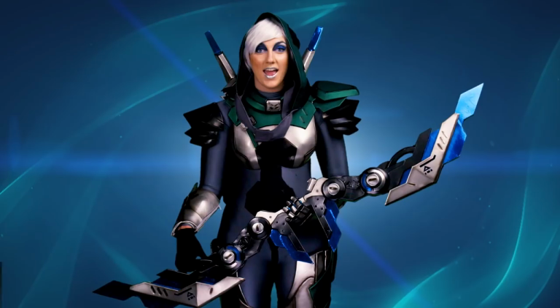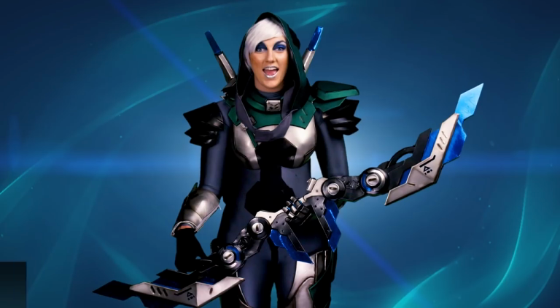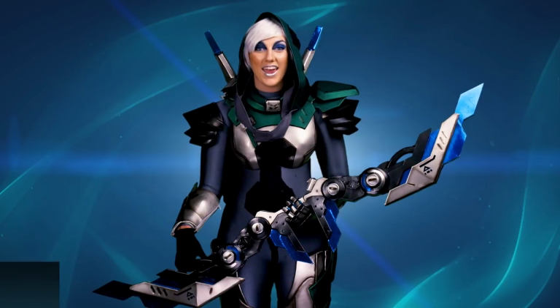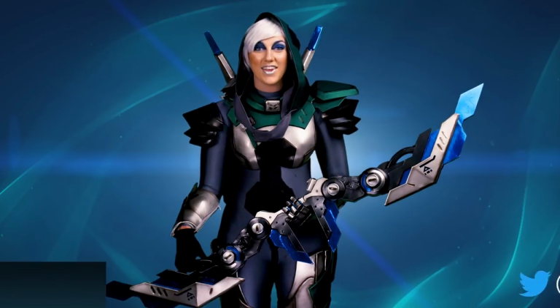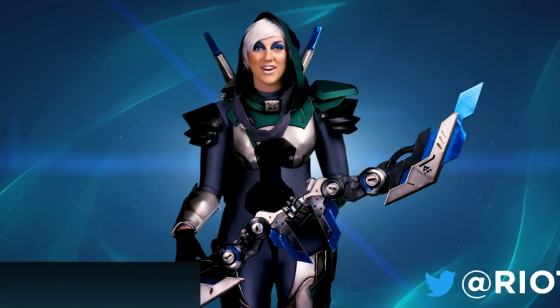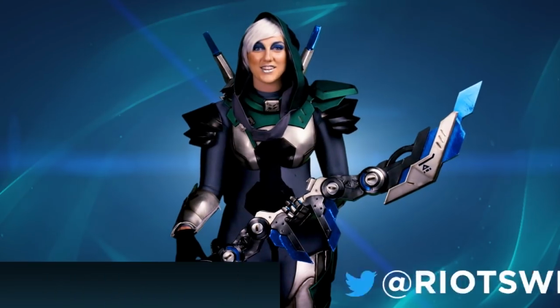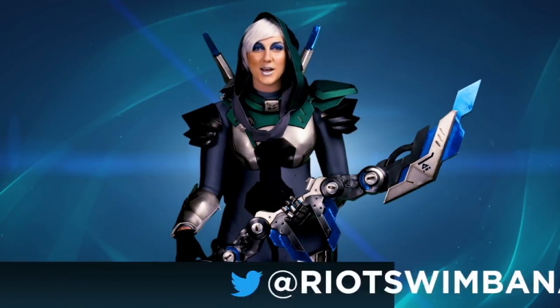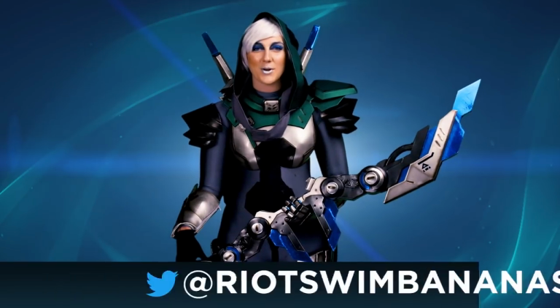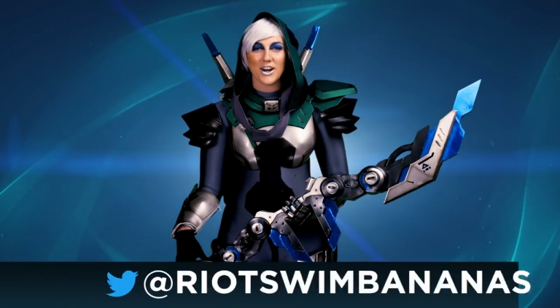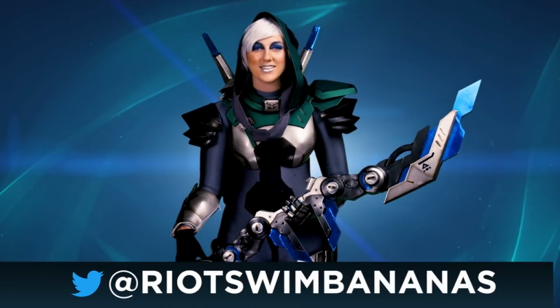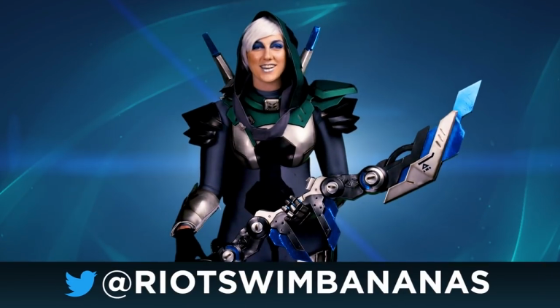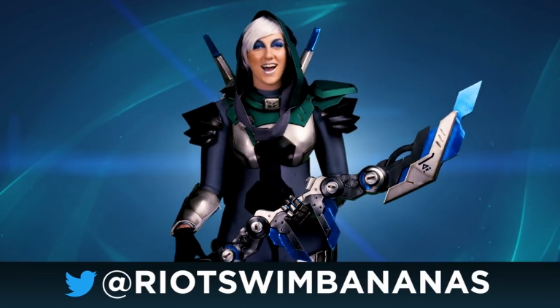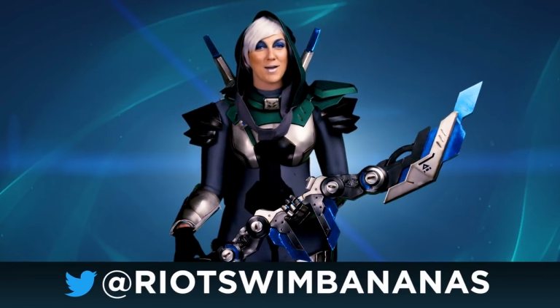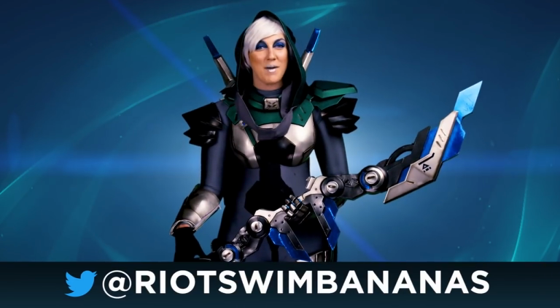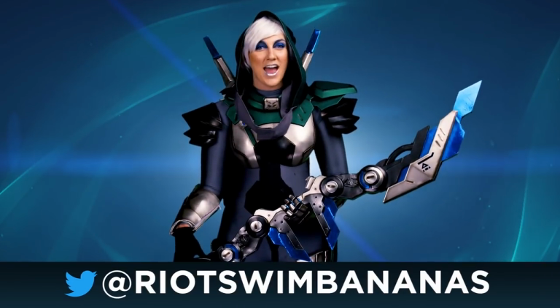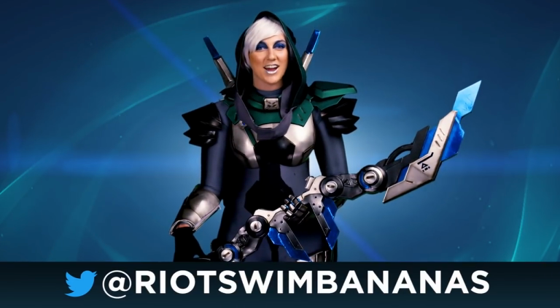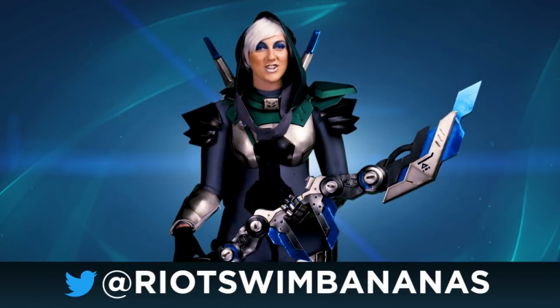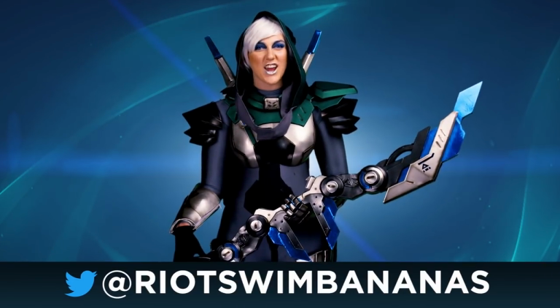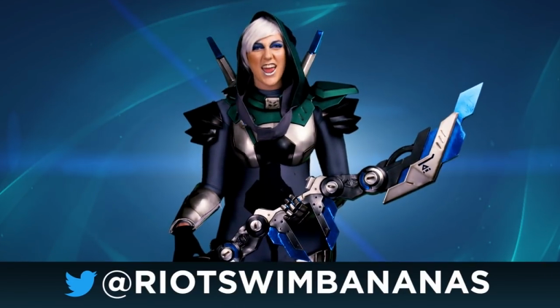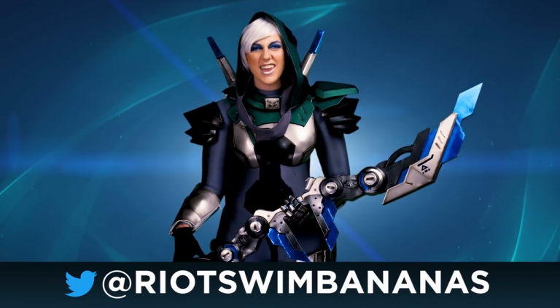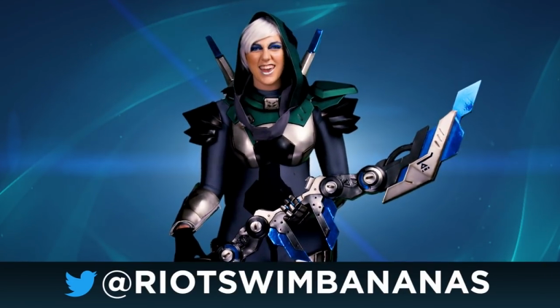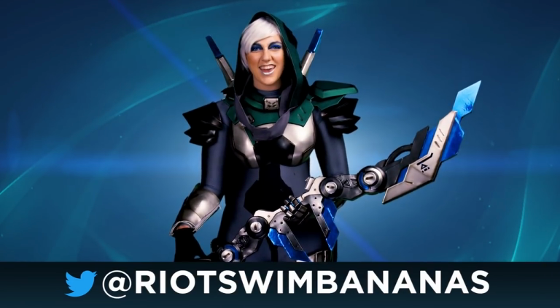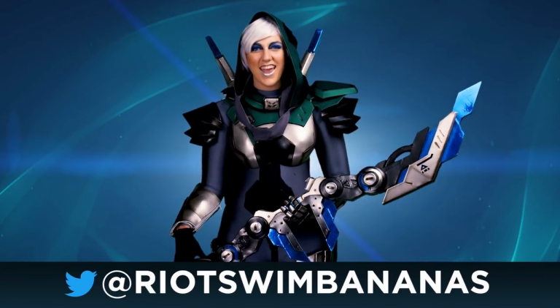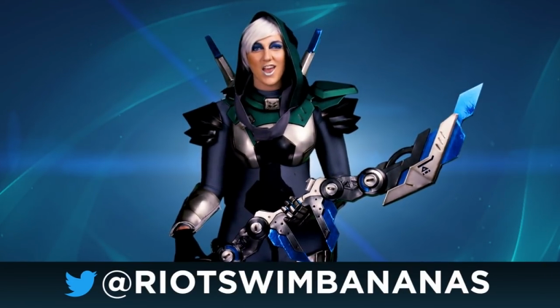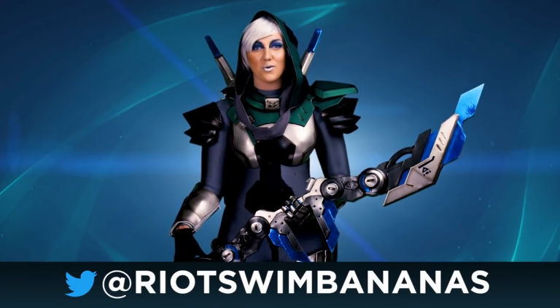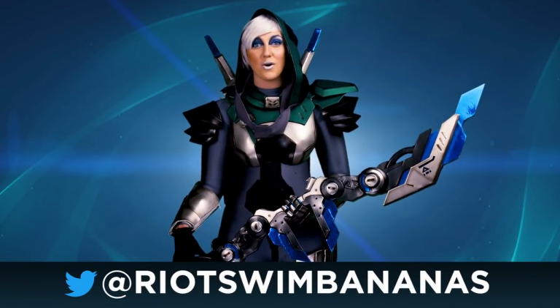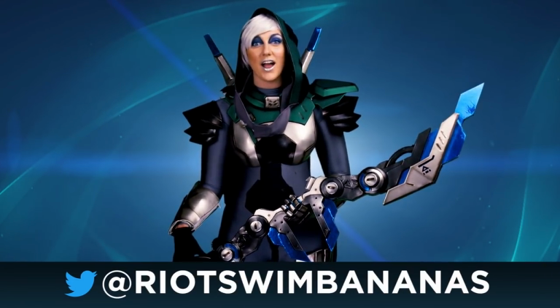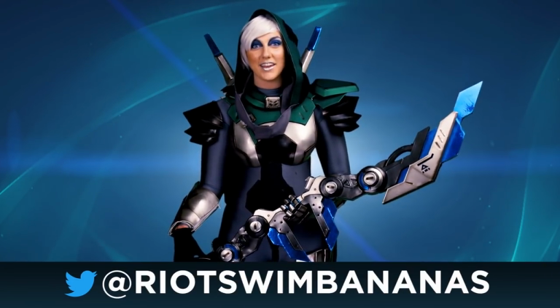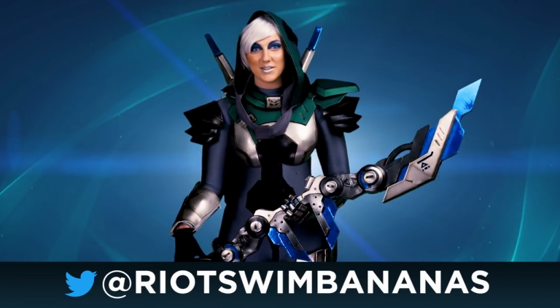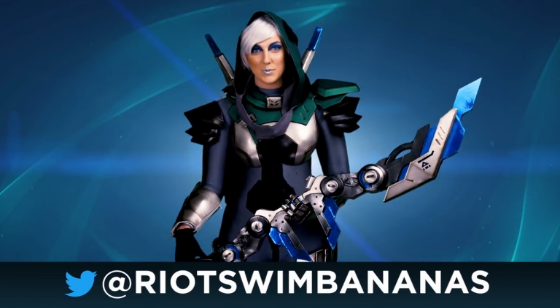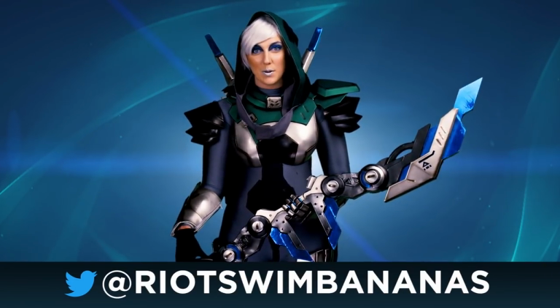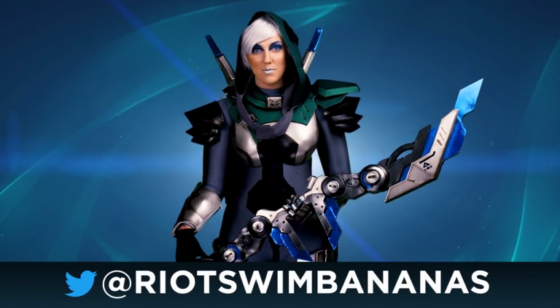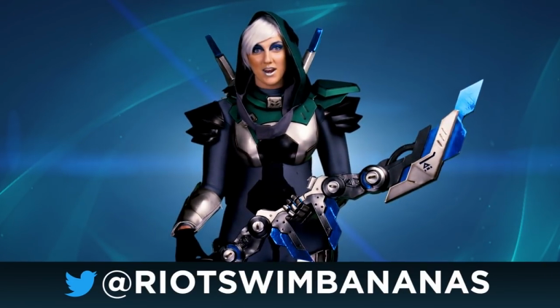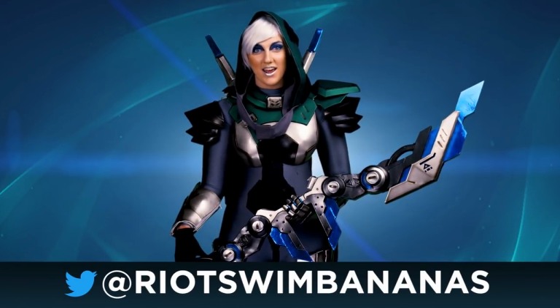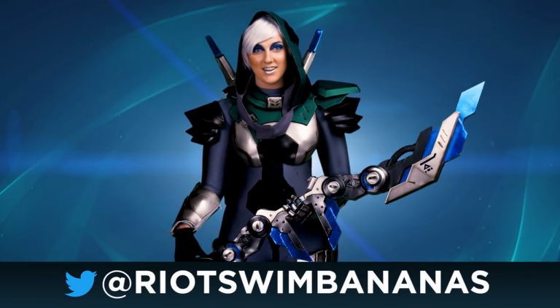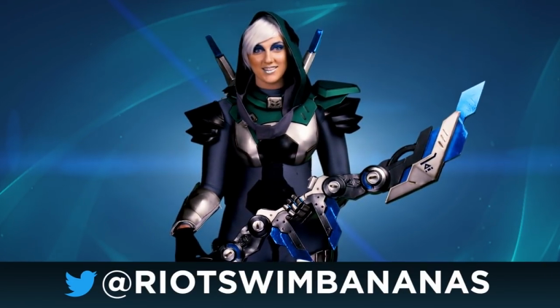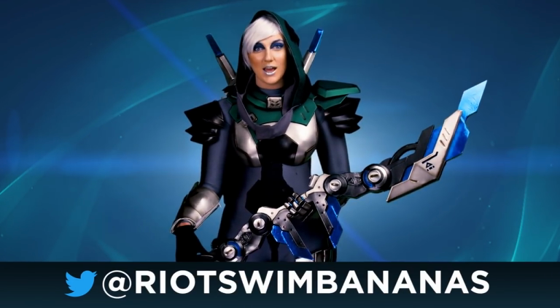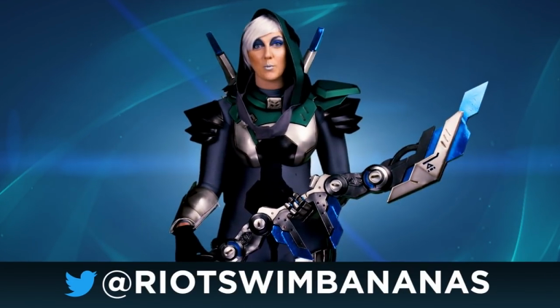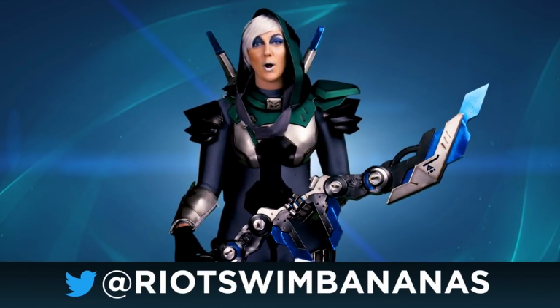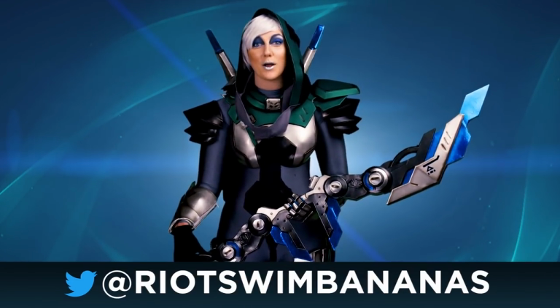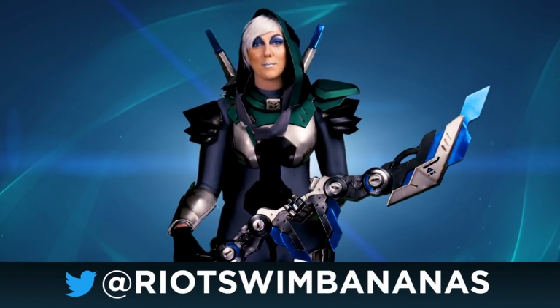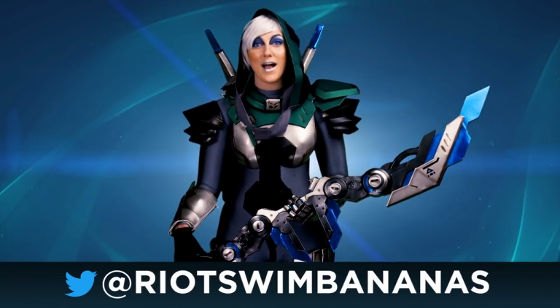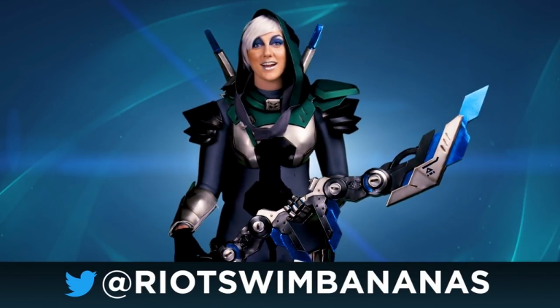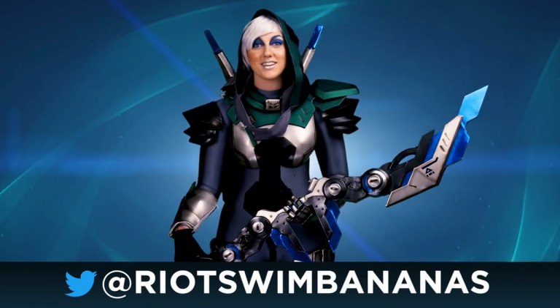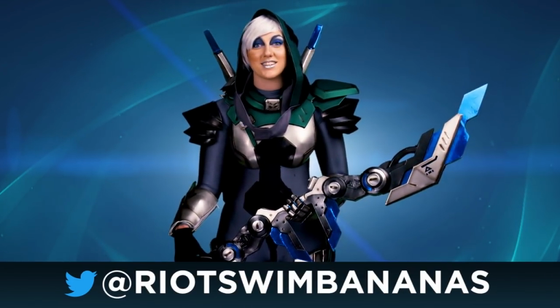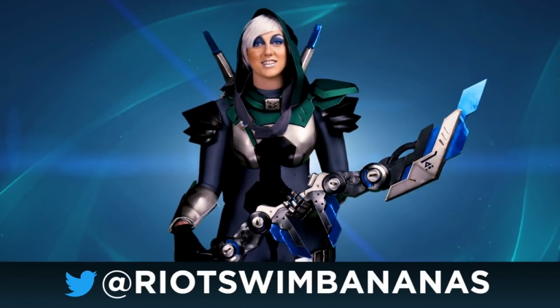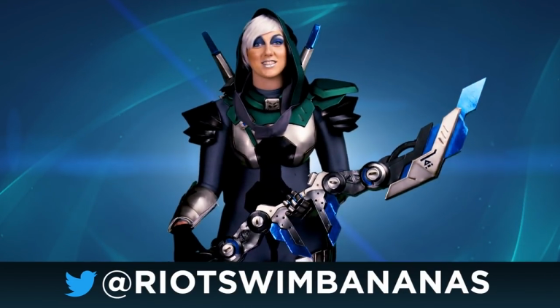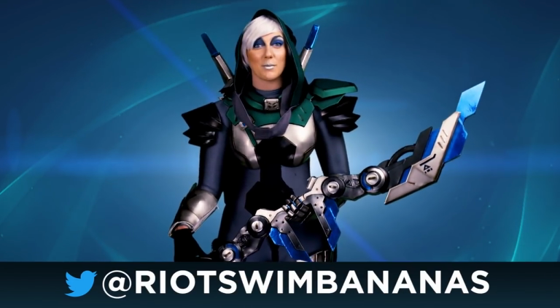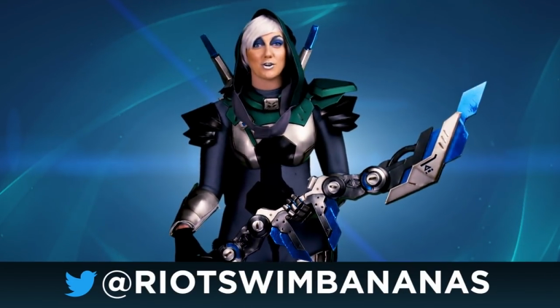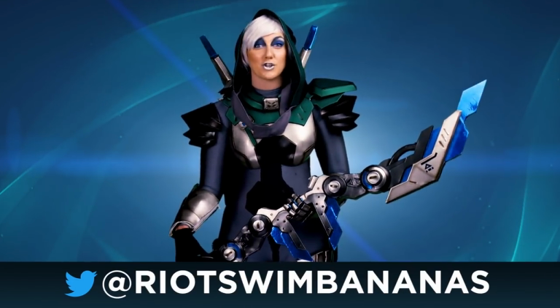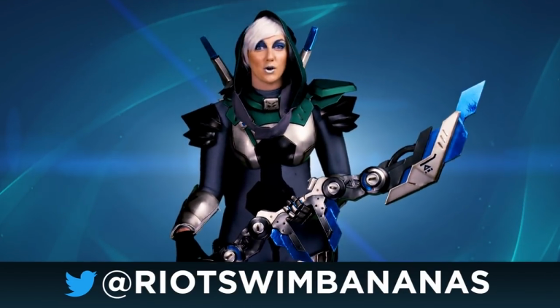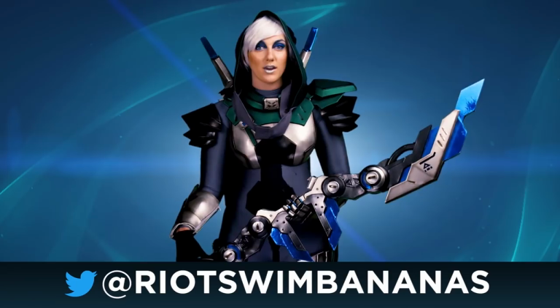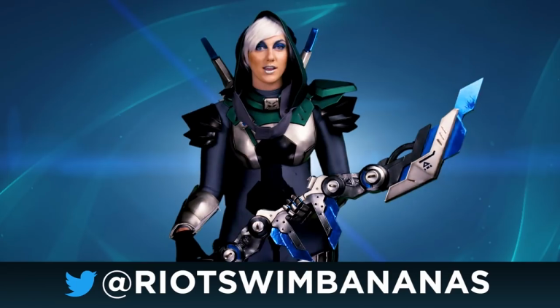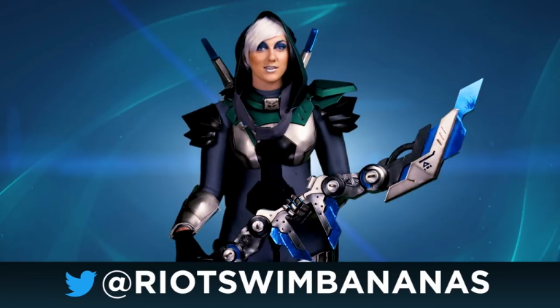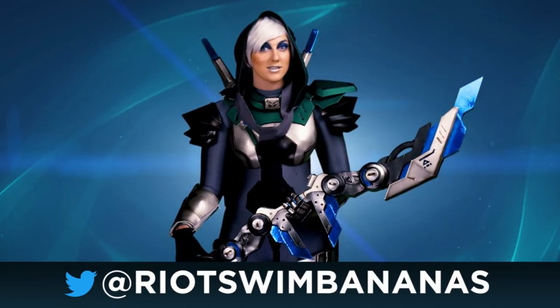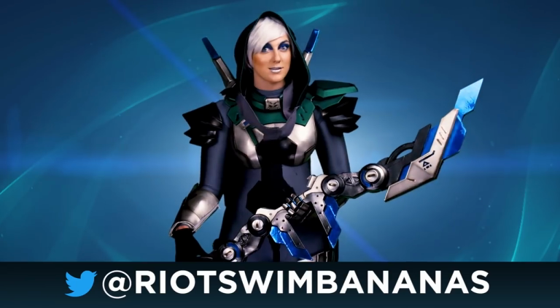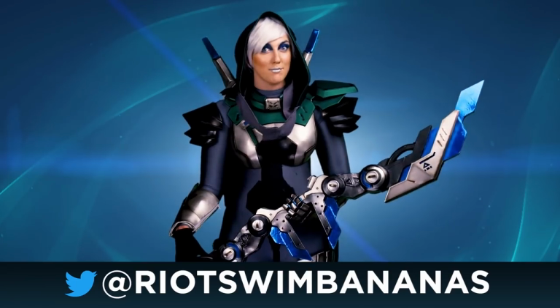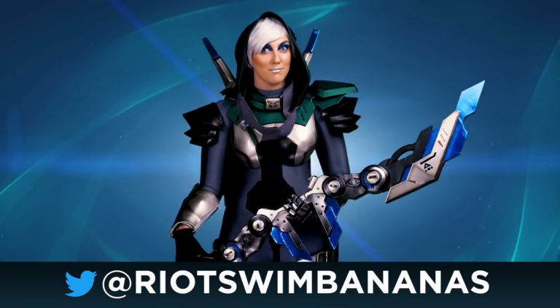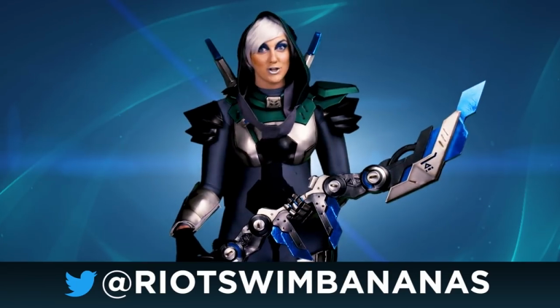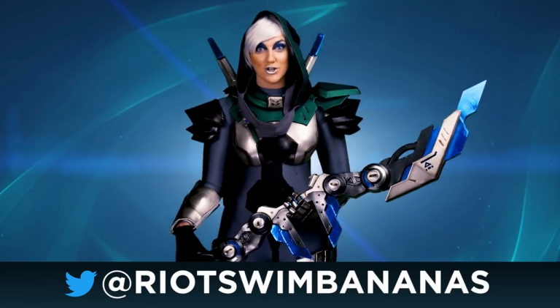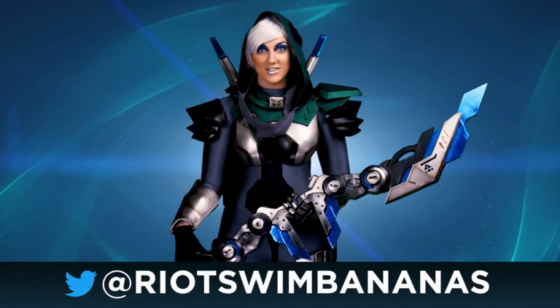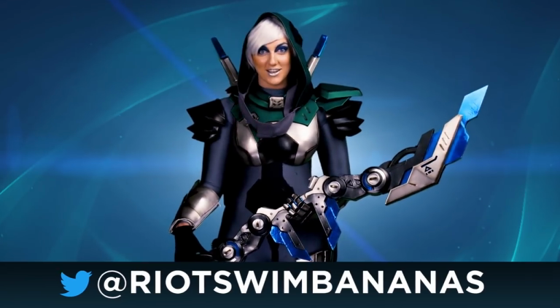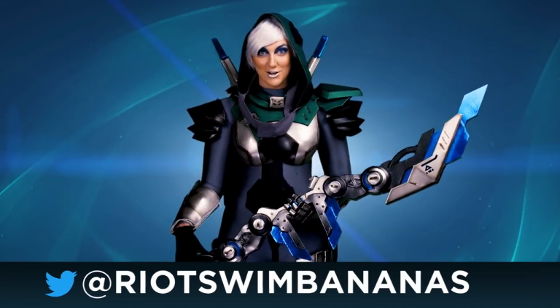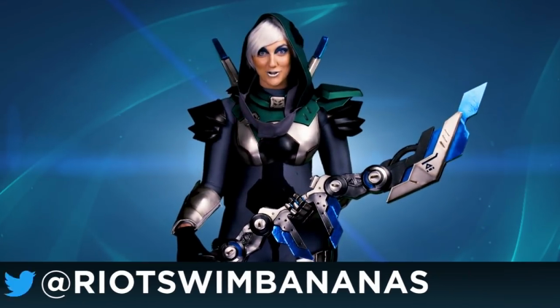Hey there, Summoners! I'm Ash, a.k.a. Riot Swim Bananas, and welcome back to the Summoner Showcase Submissions Edition.